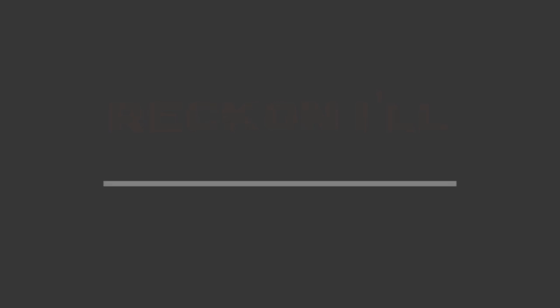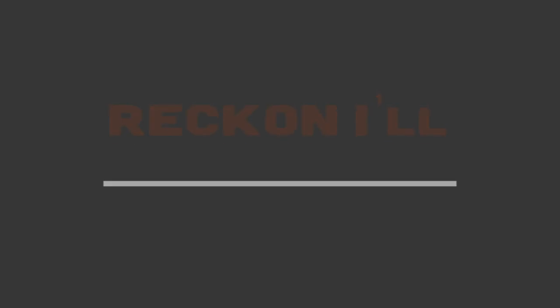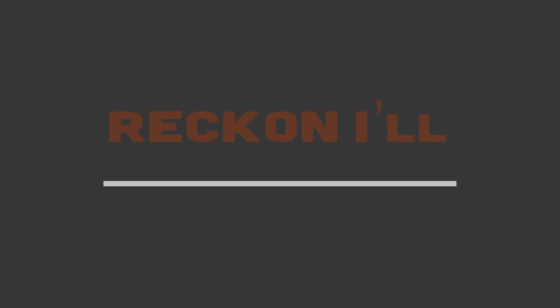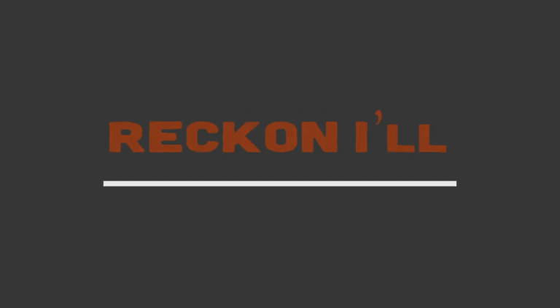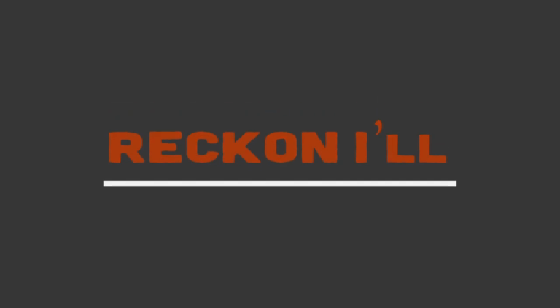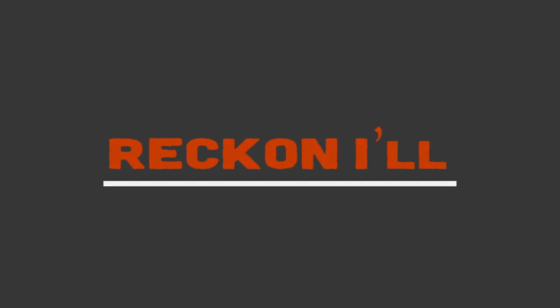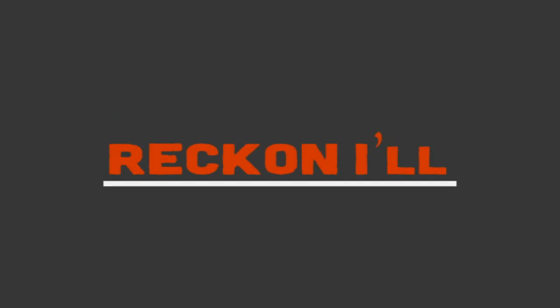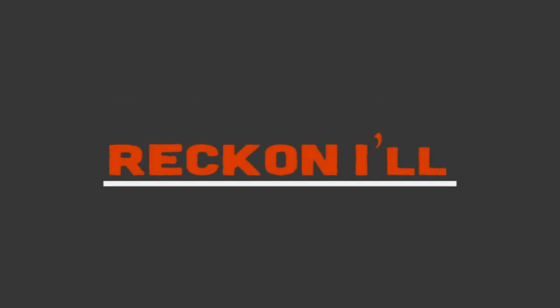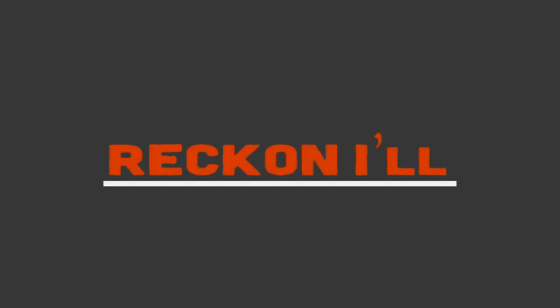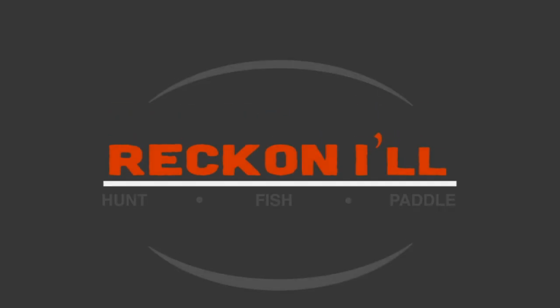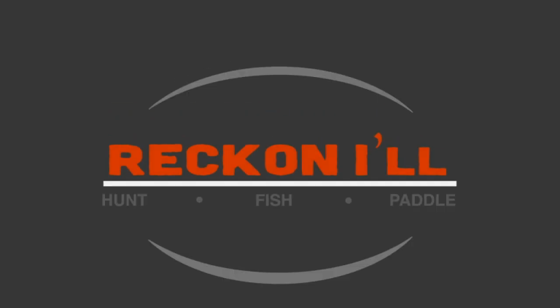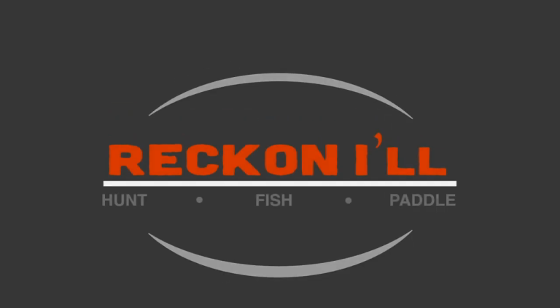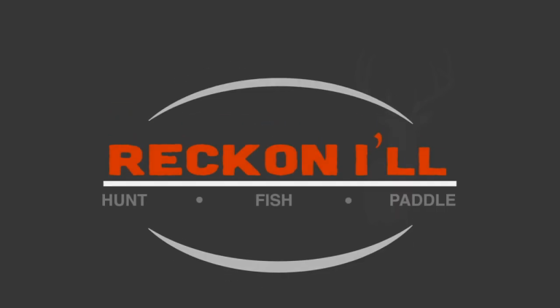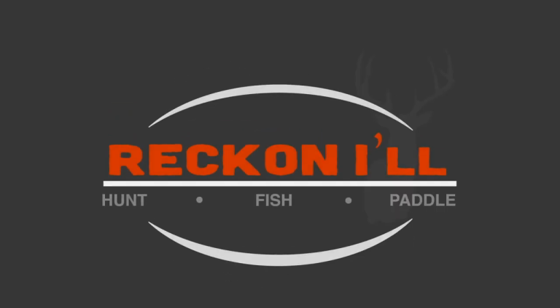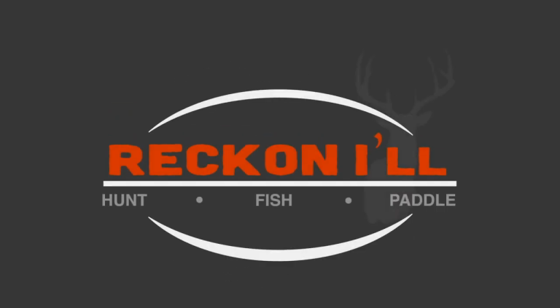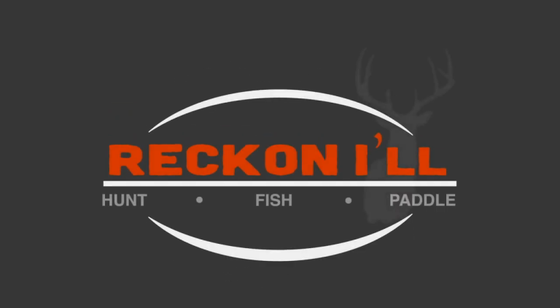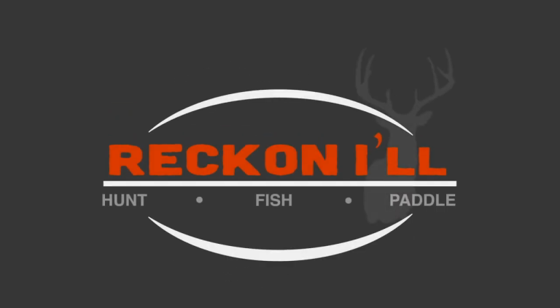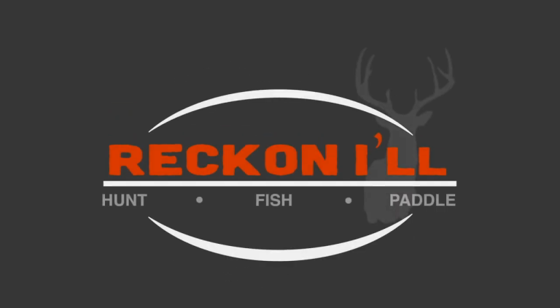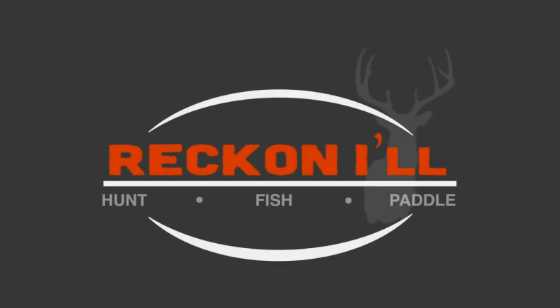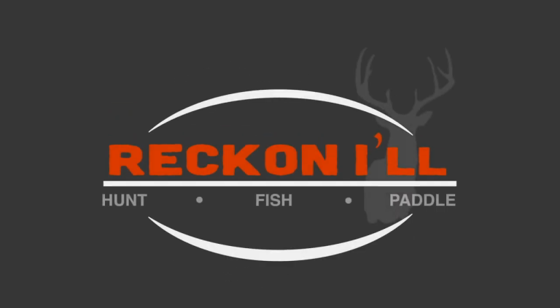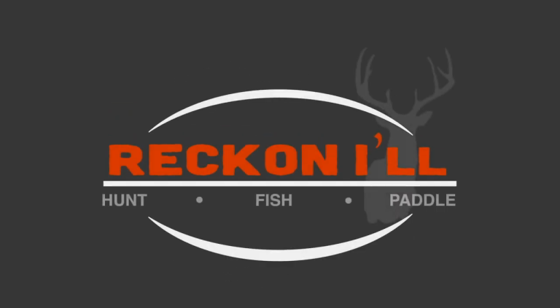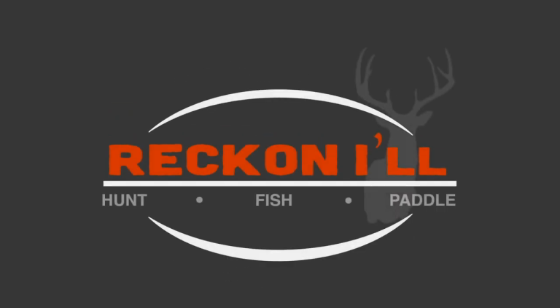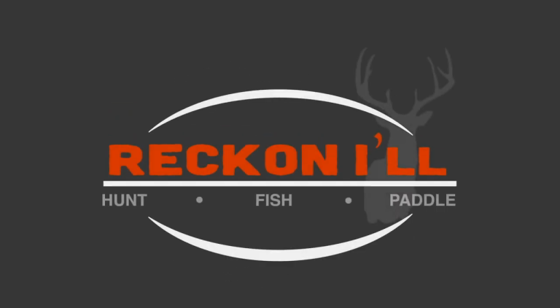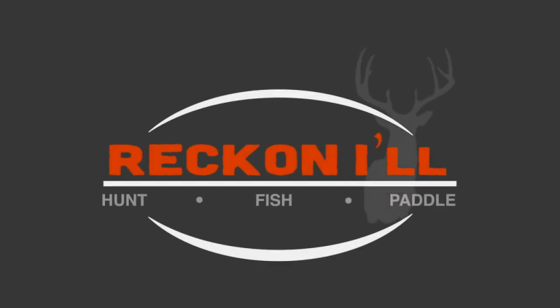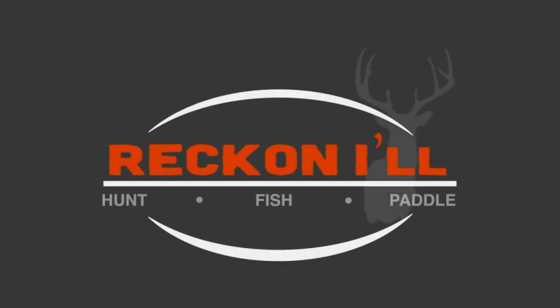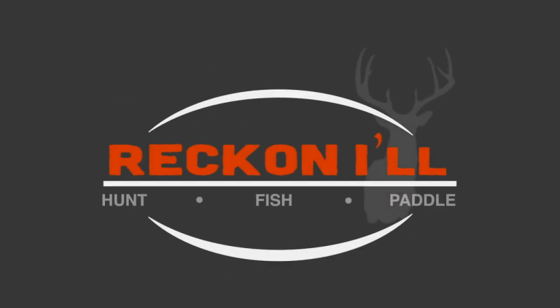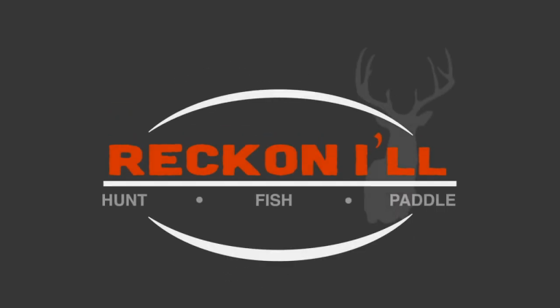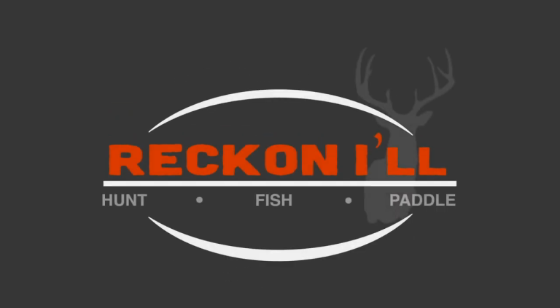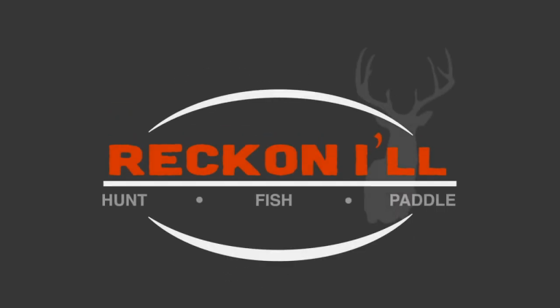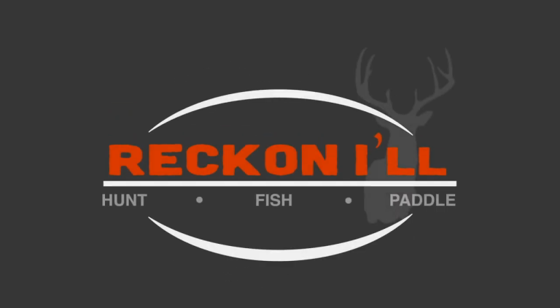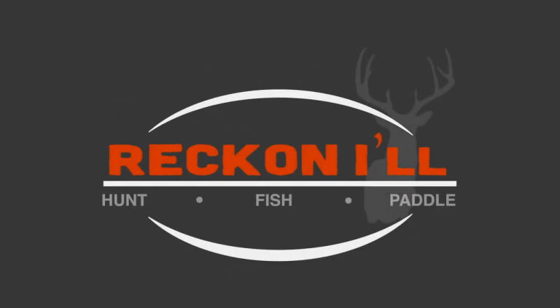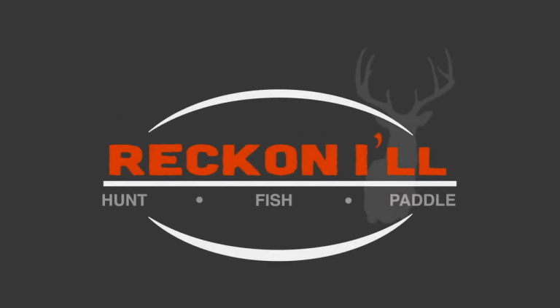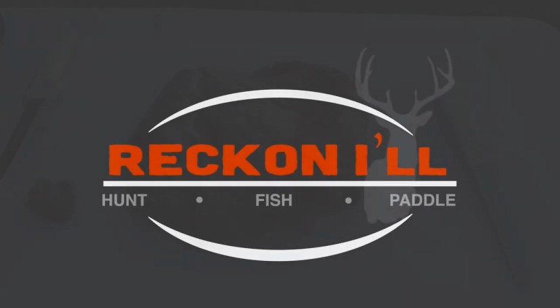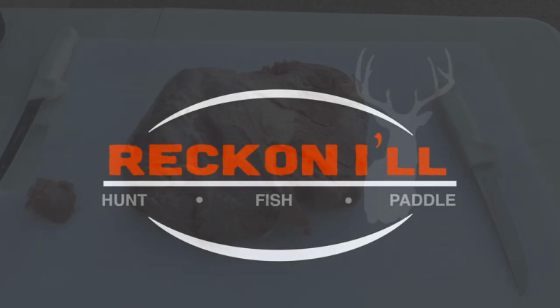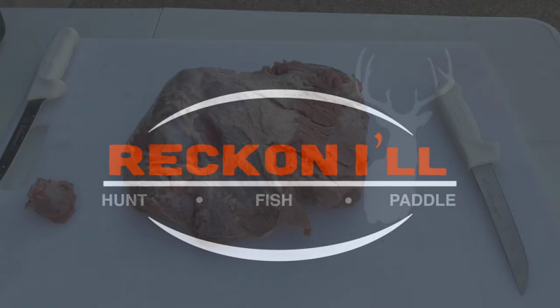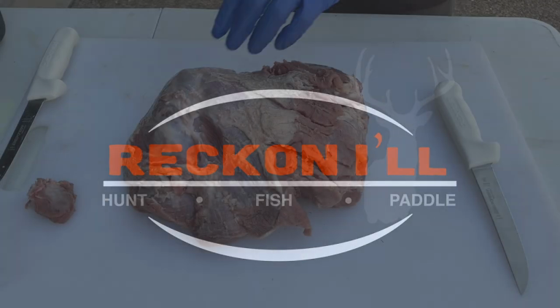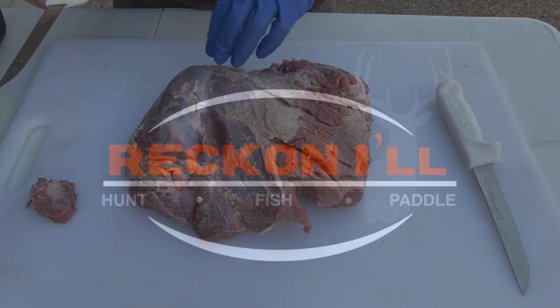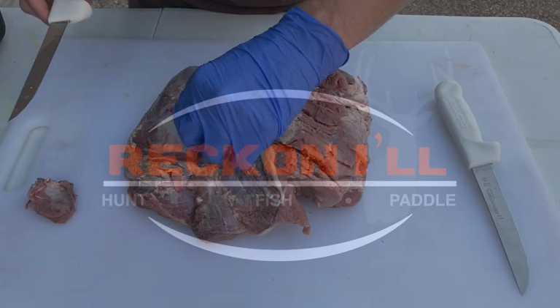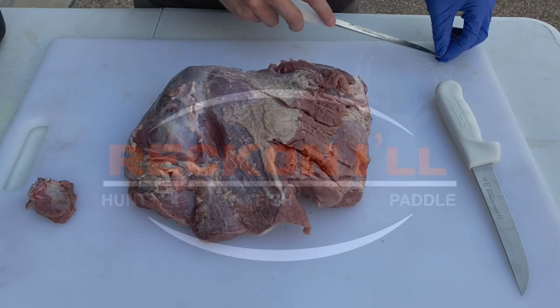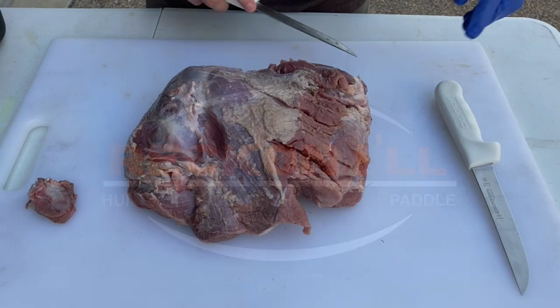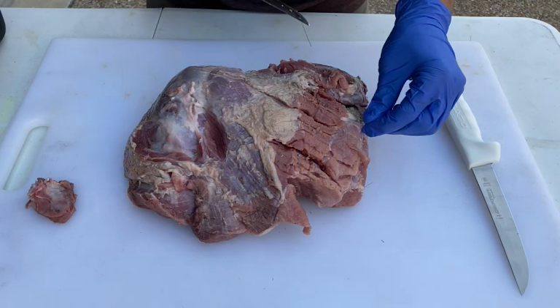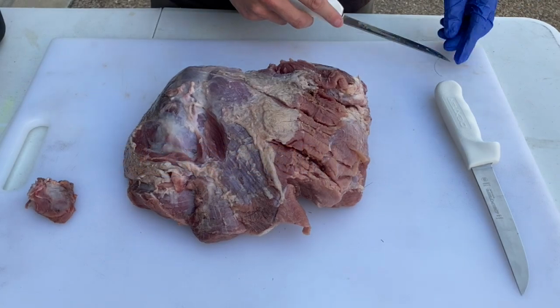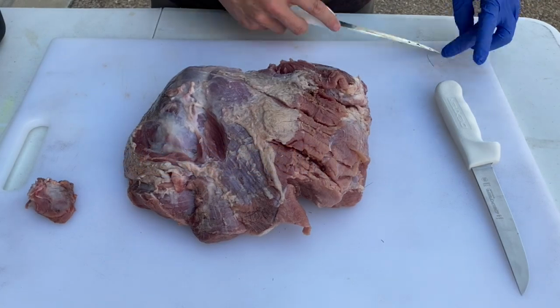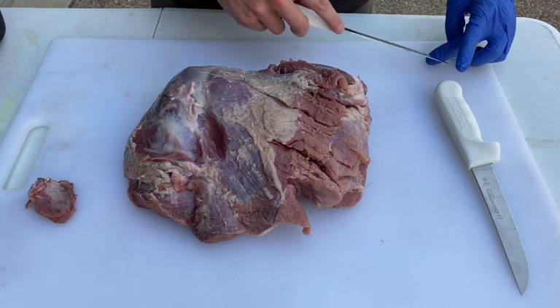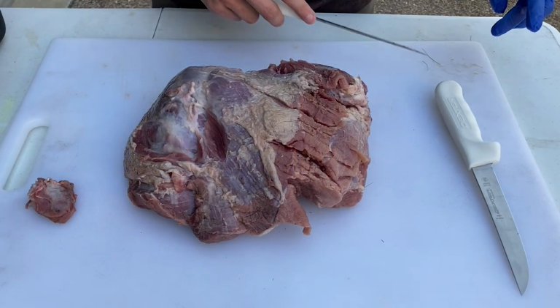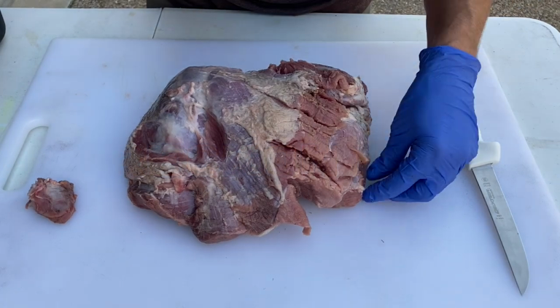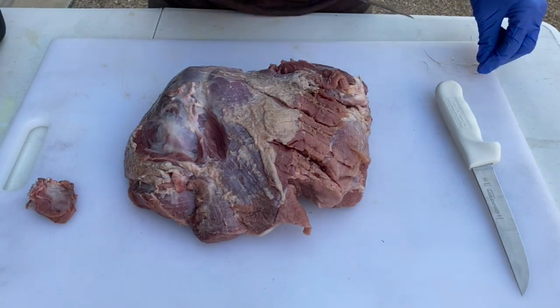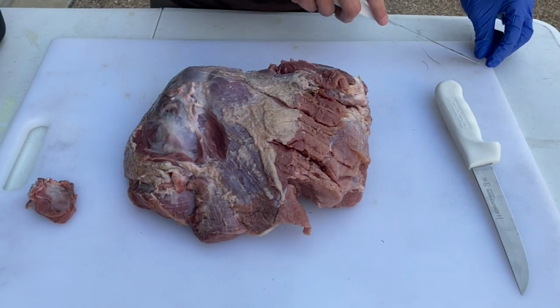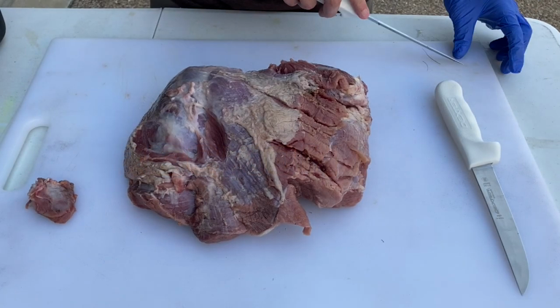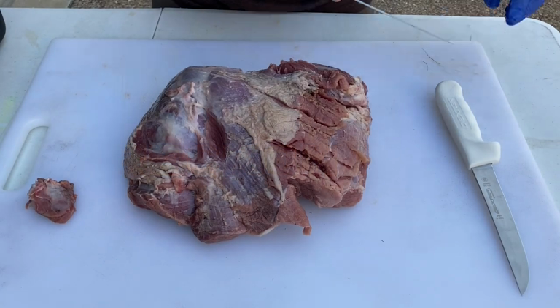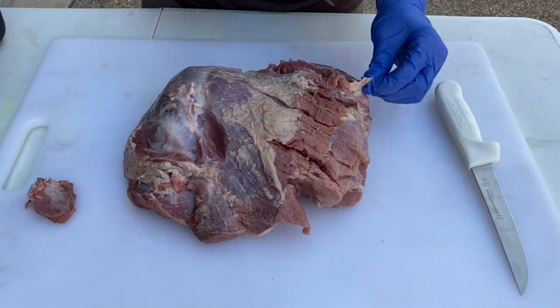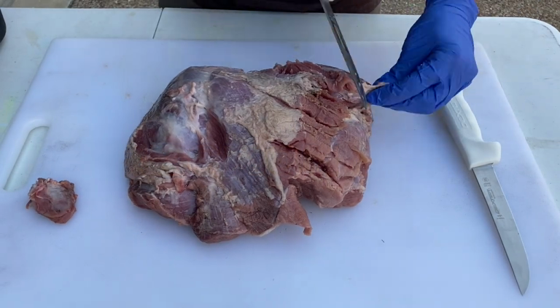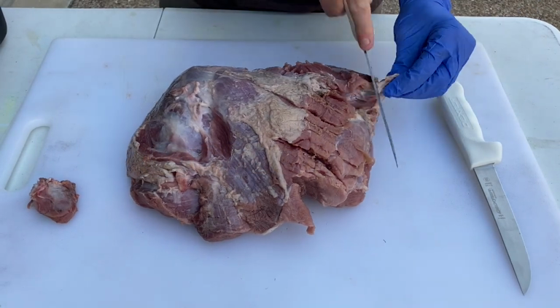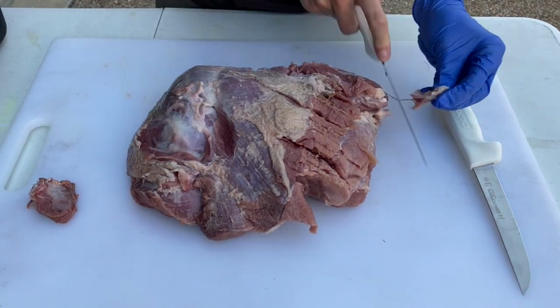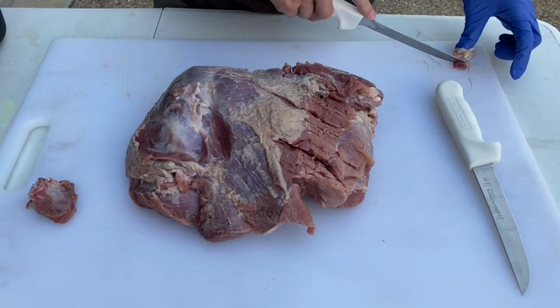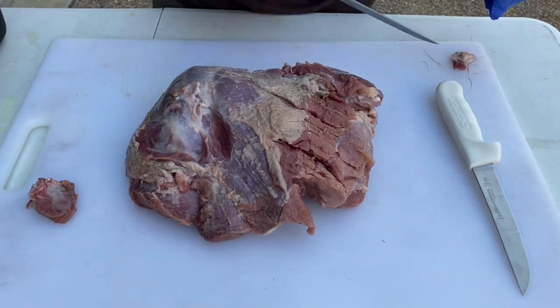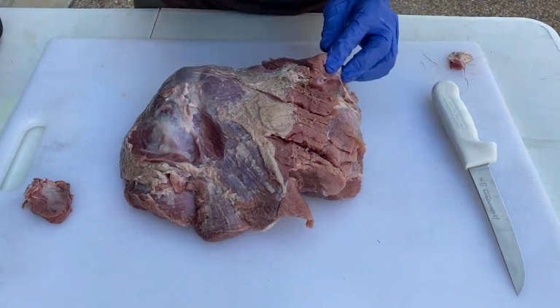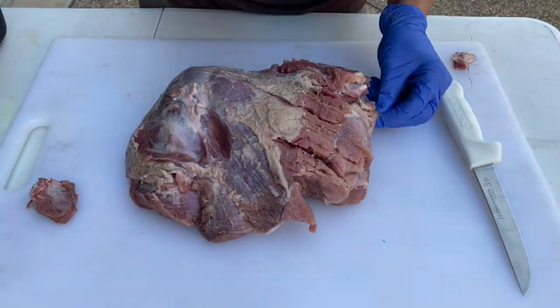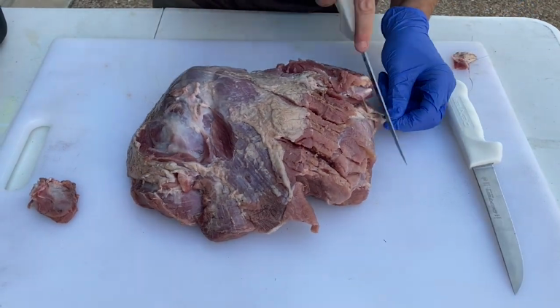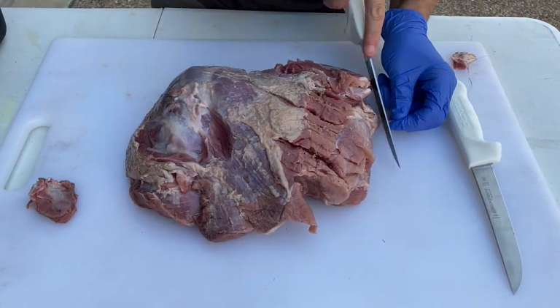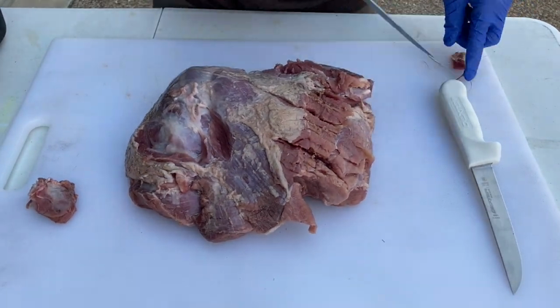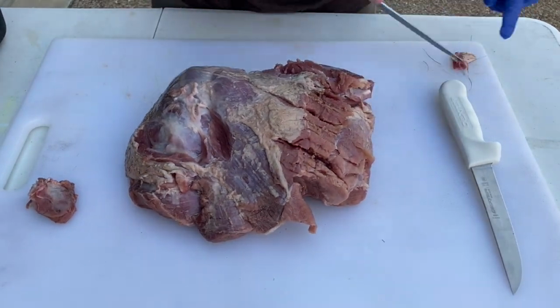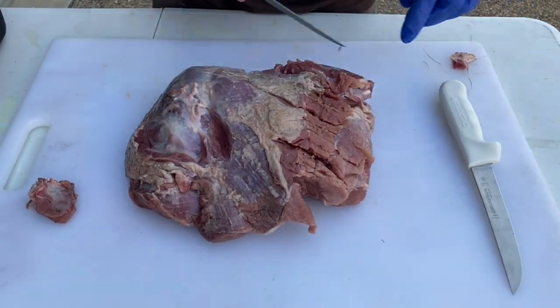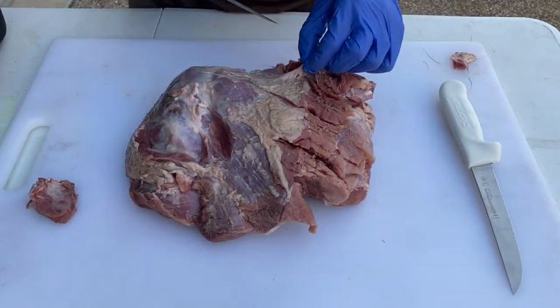Hey y'all, welcome to another video from Reckonow.com. Today I'm taking a hog I shot in East Texas and I'm turning it into breakfast sausage.